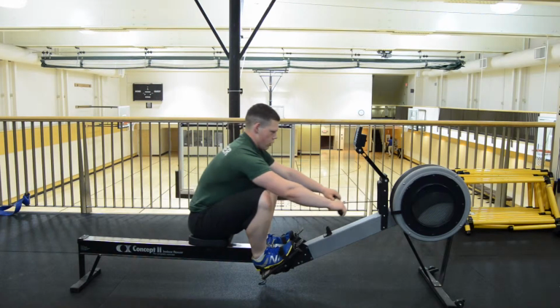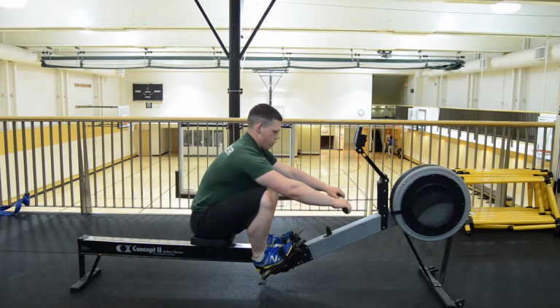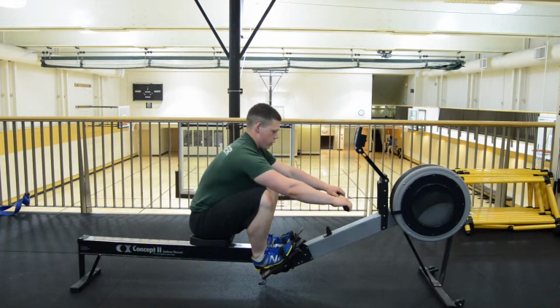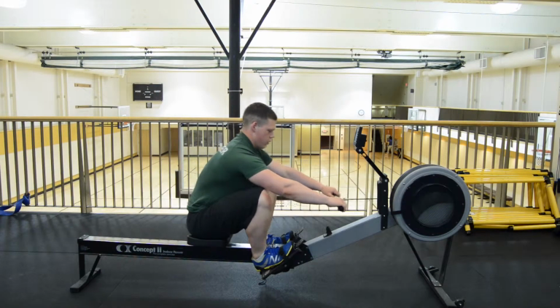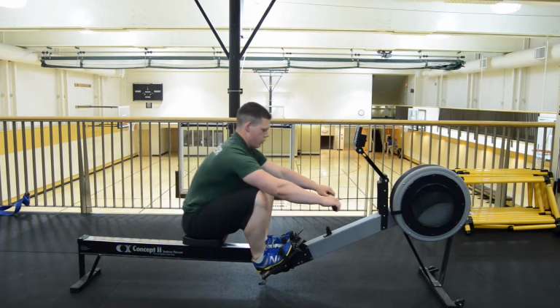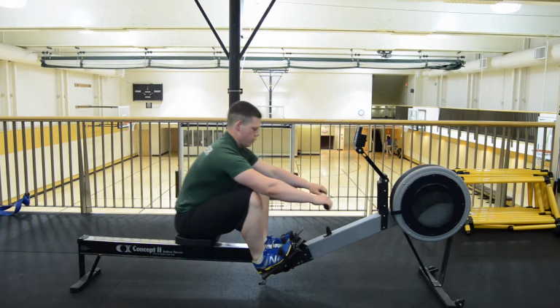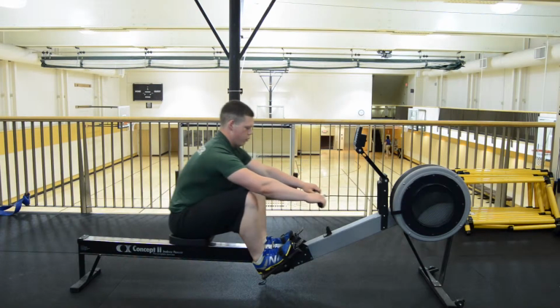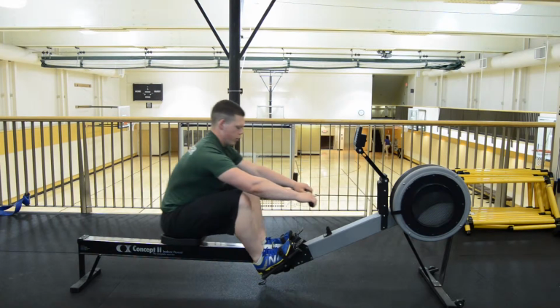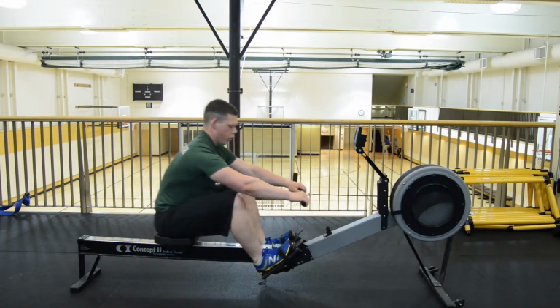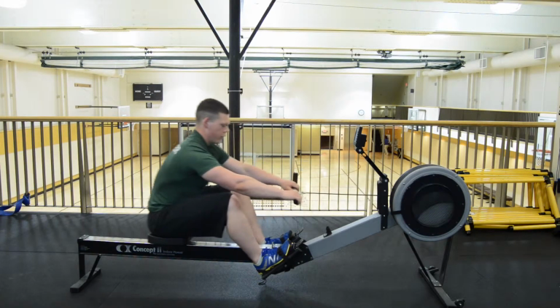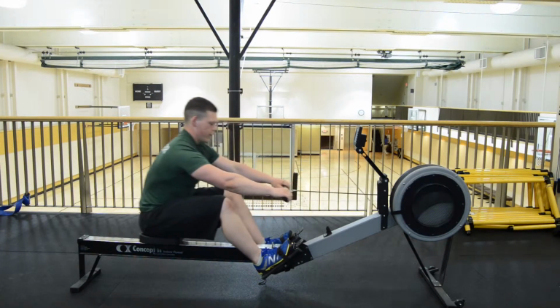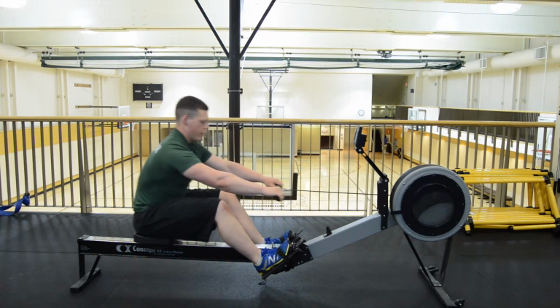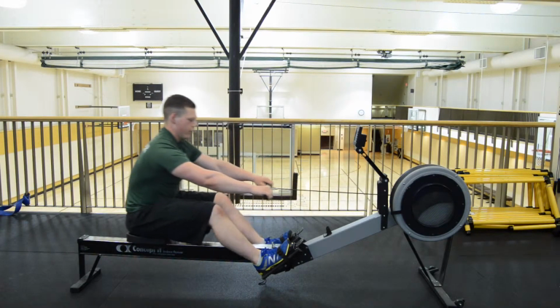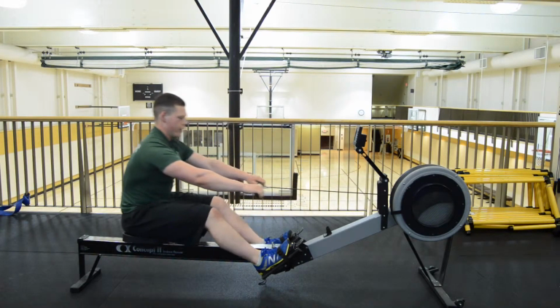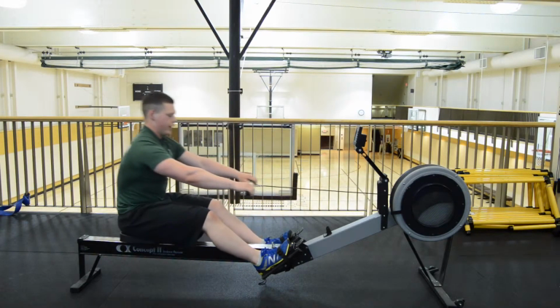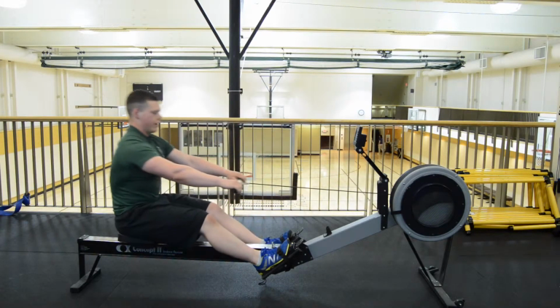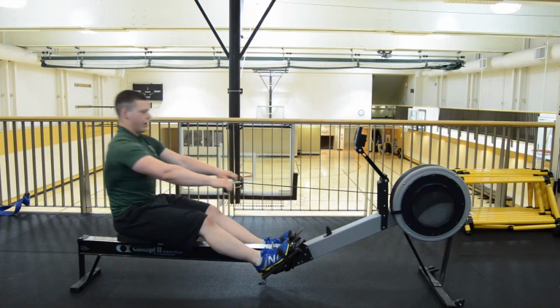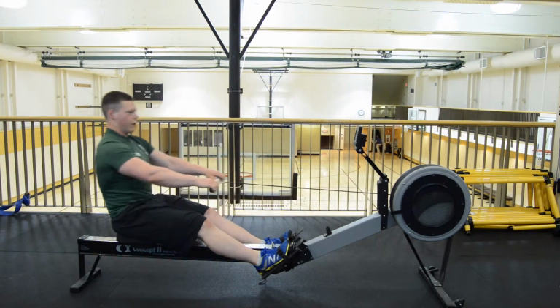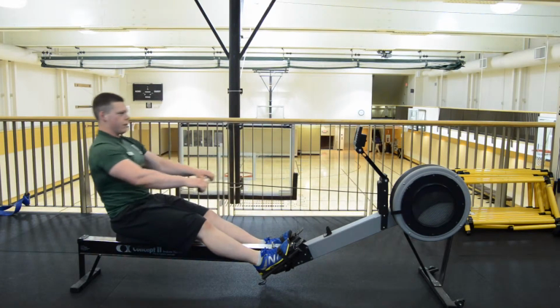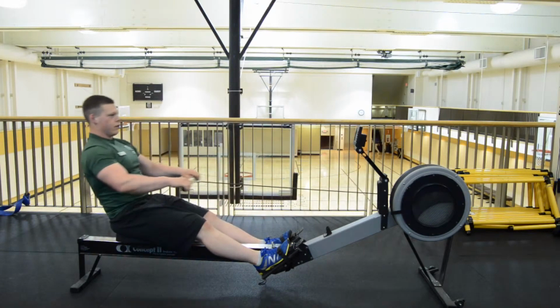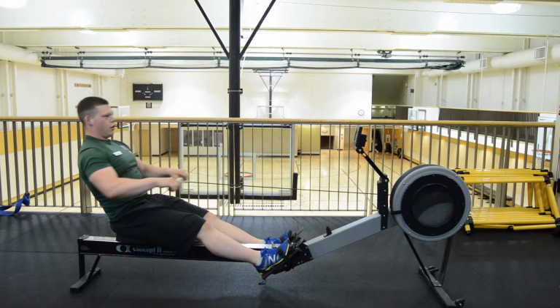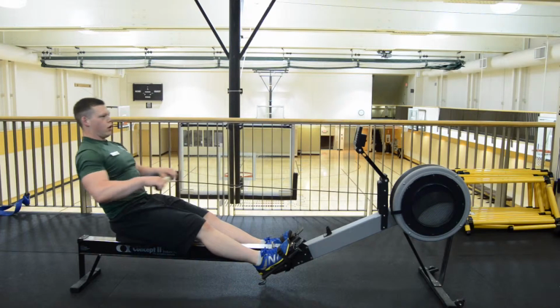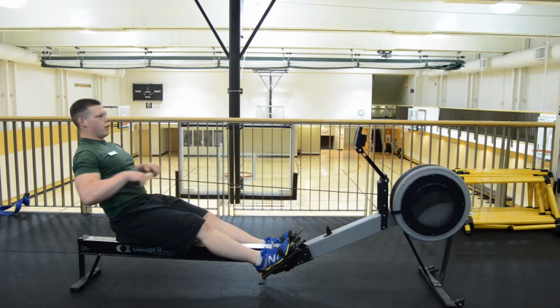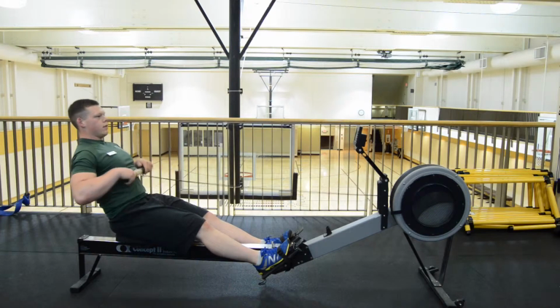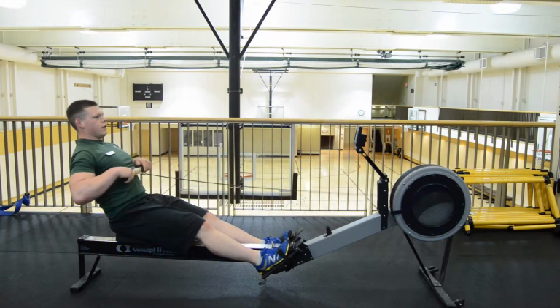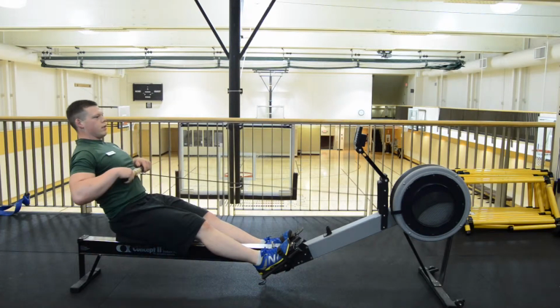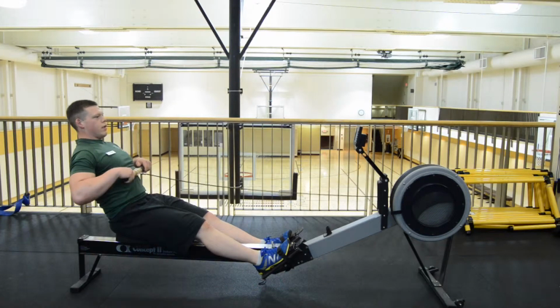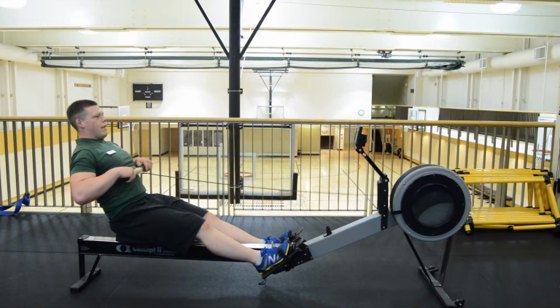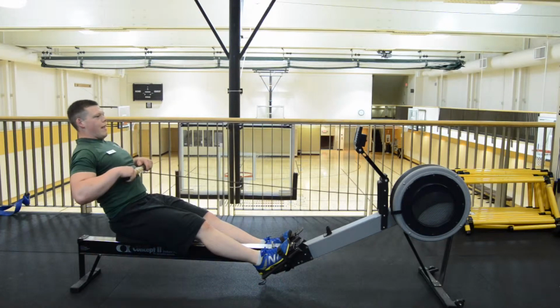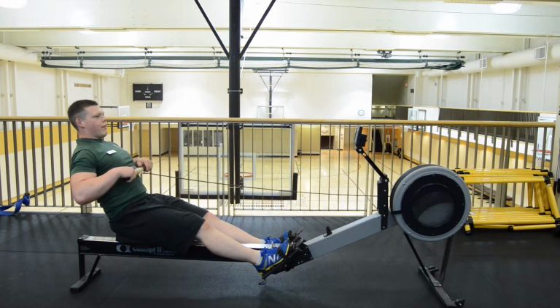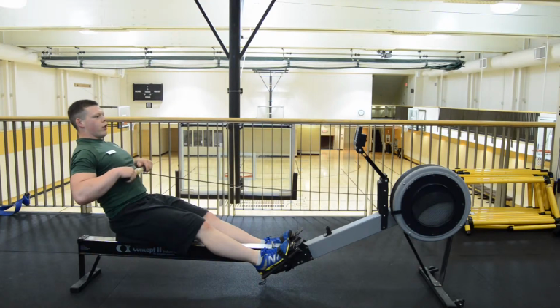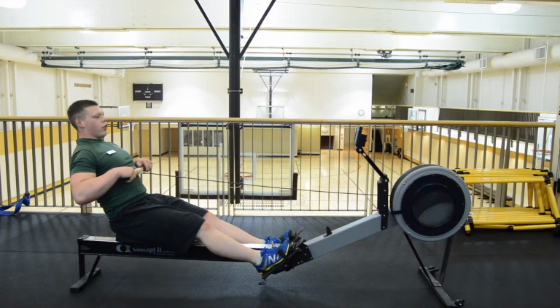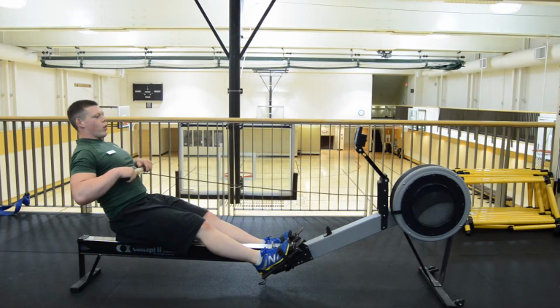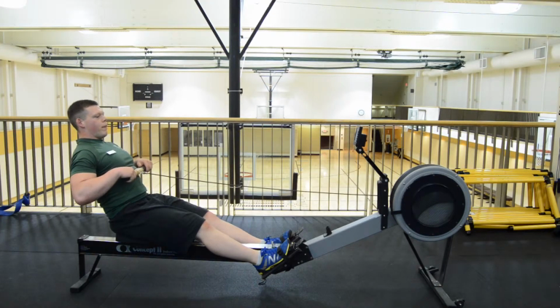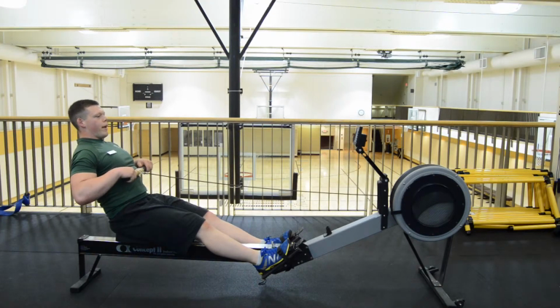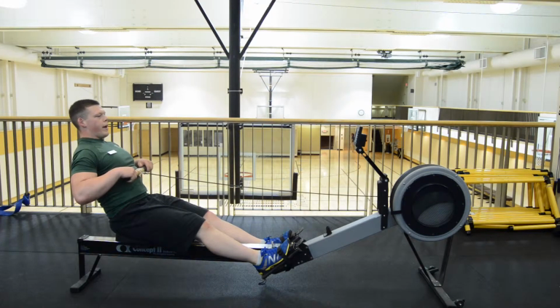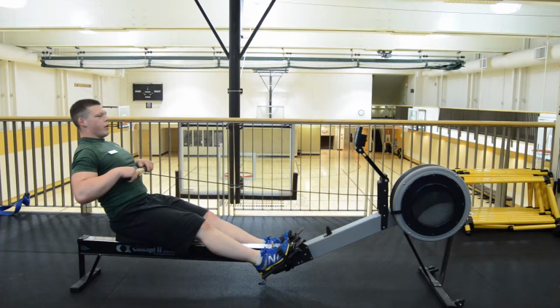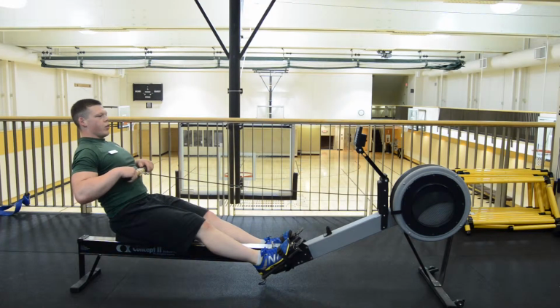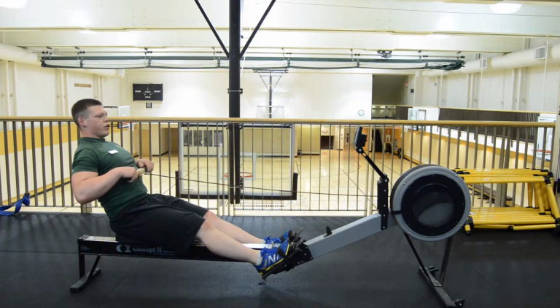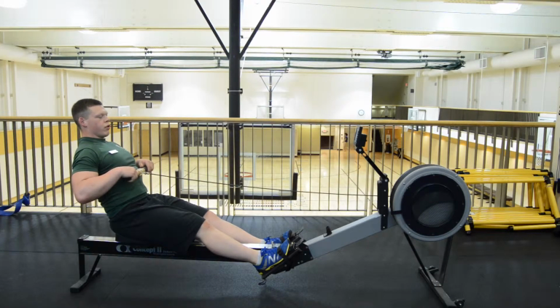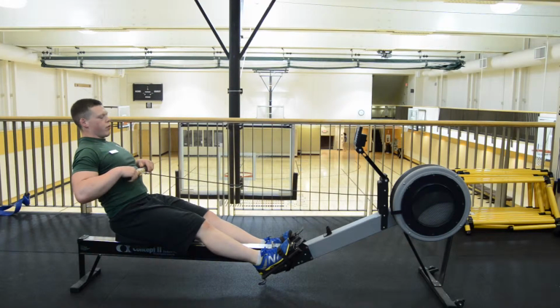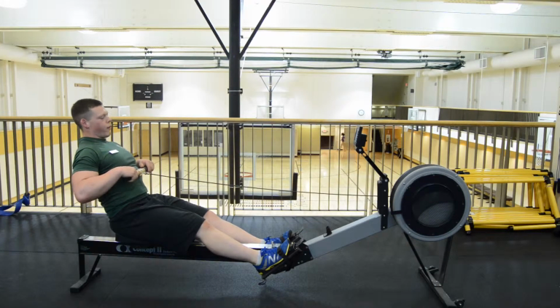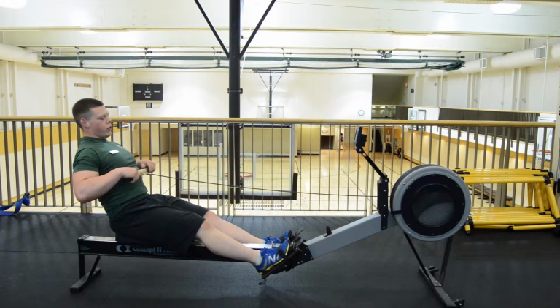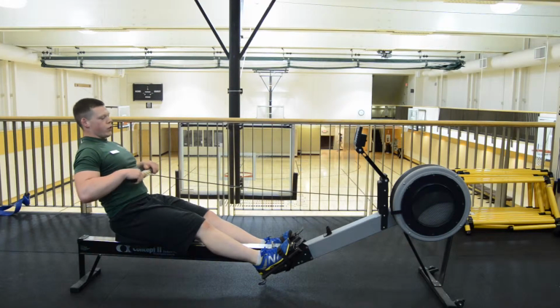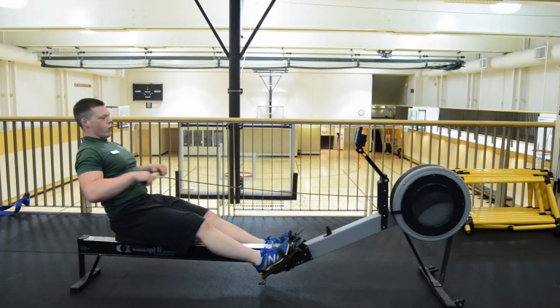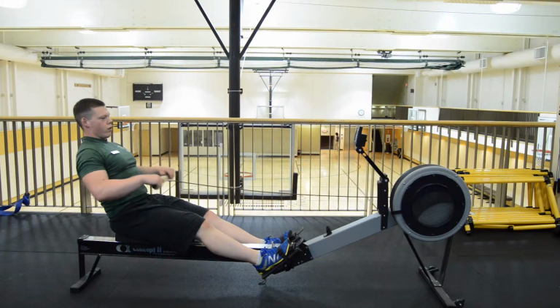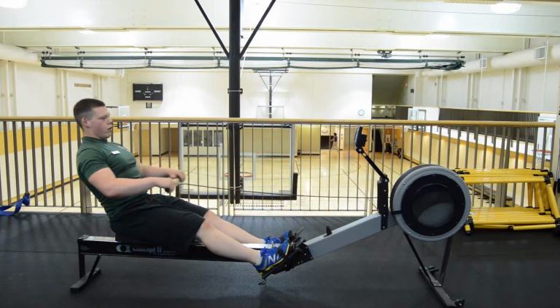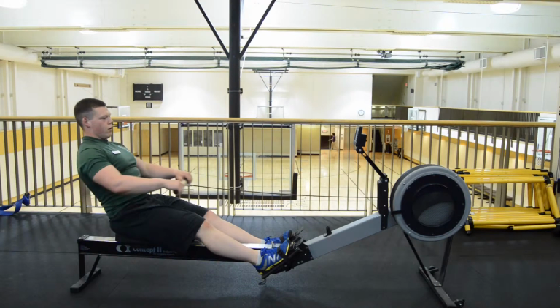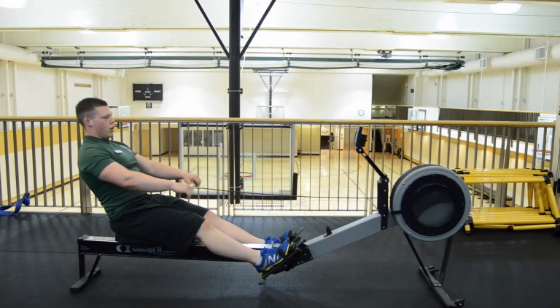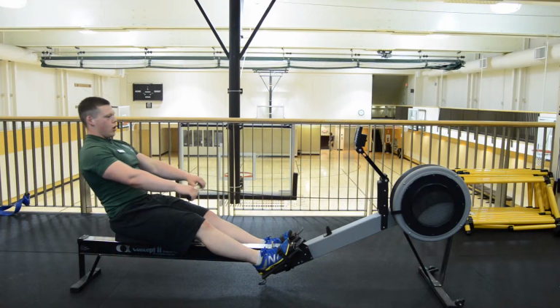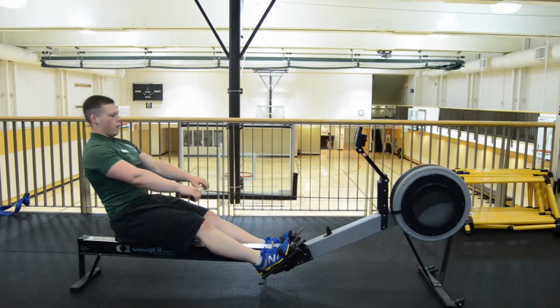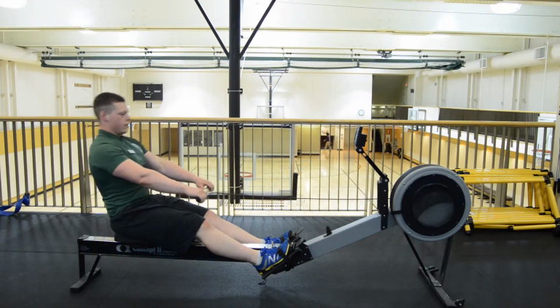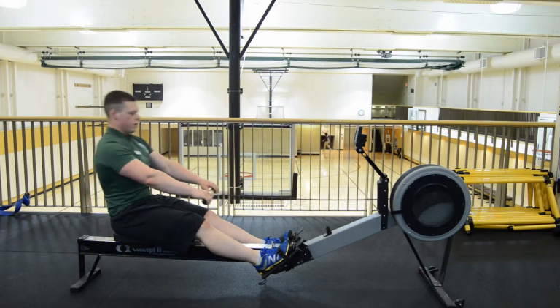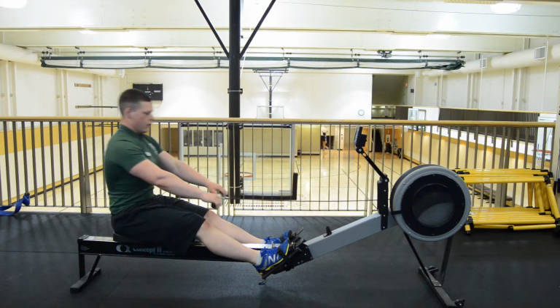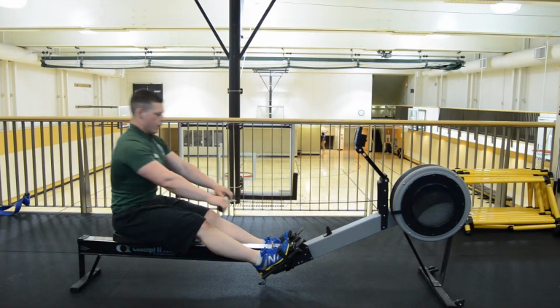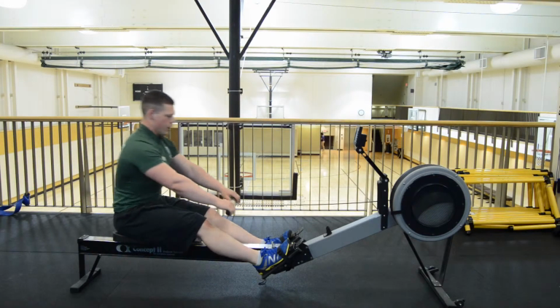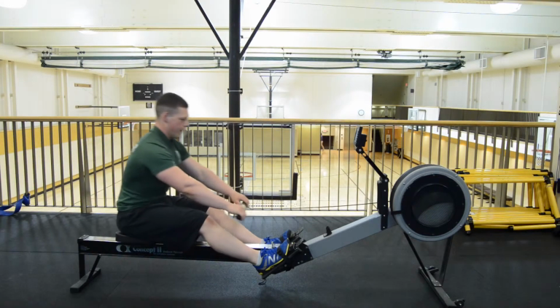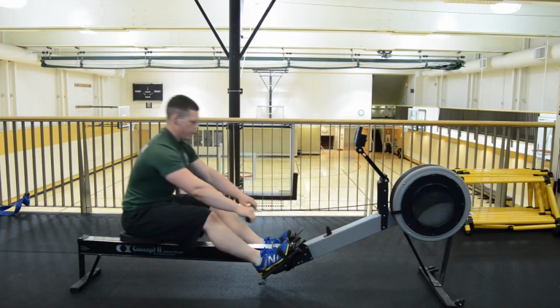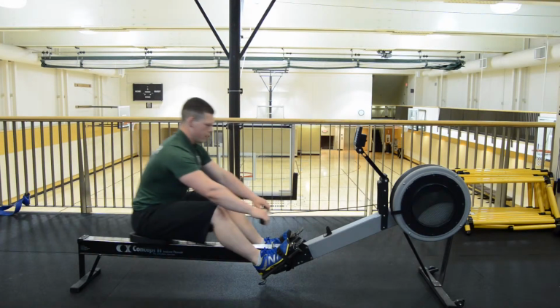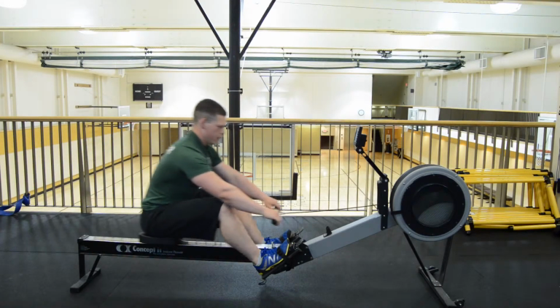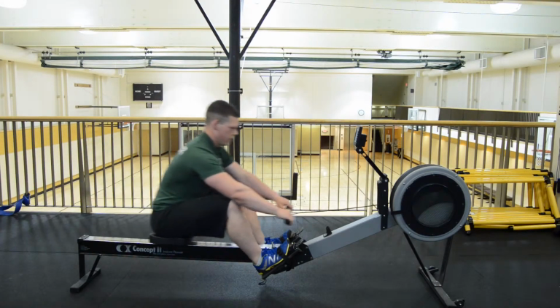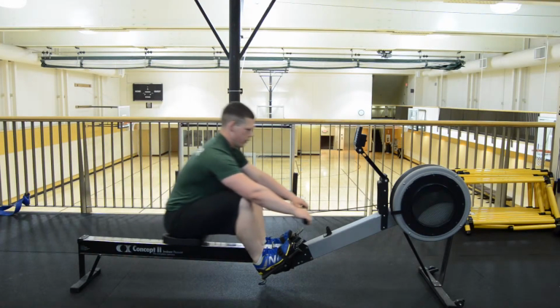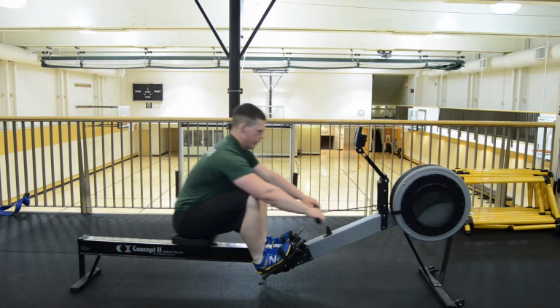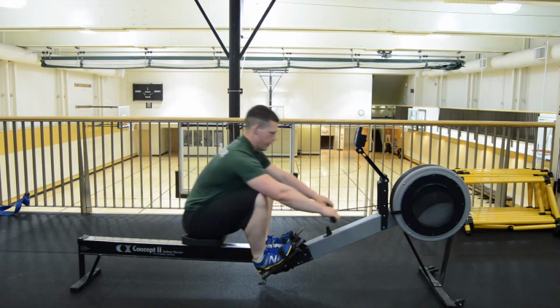Putting it all together: legs, hips, arms. And then on the way back, we're just going to reverse the order — arms, hips, legs.